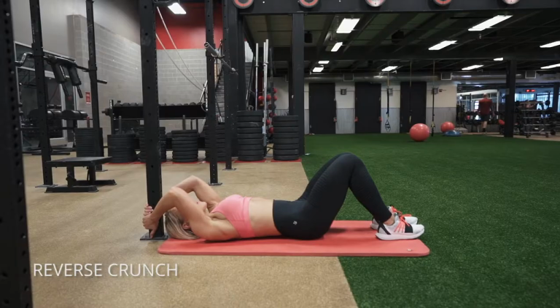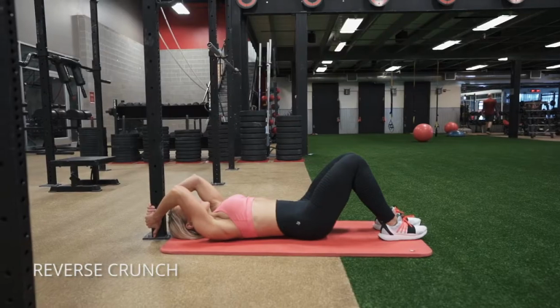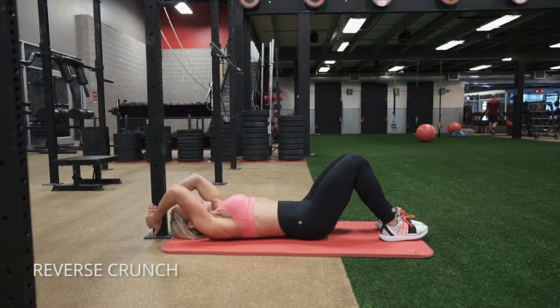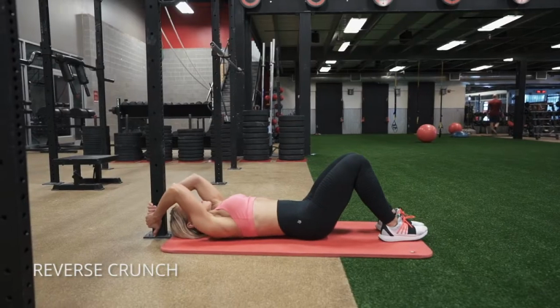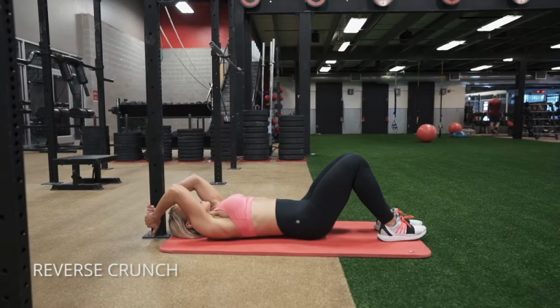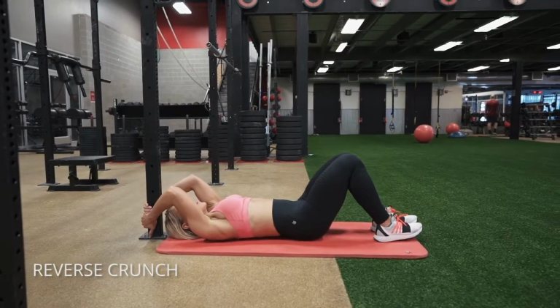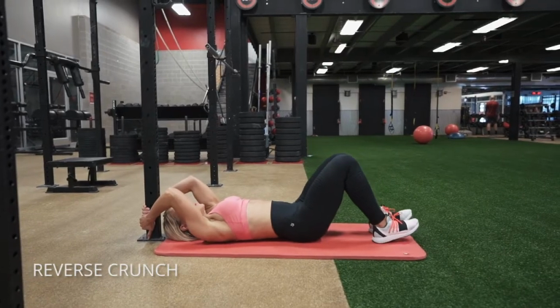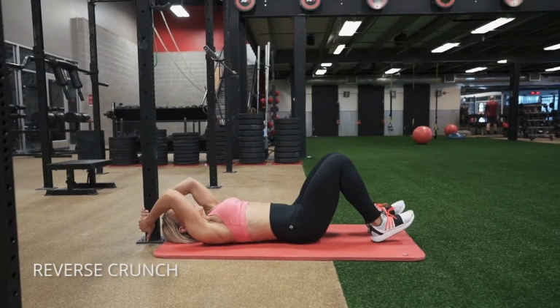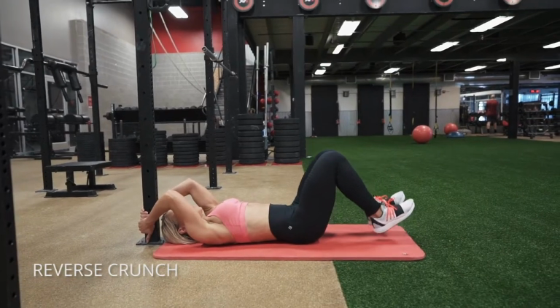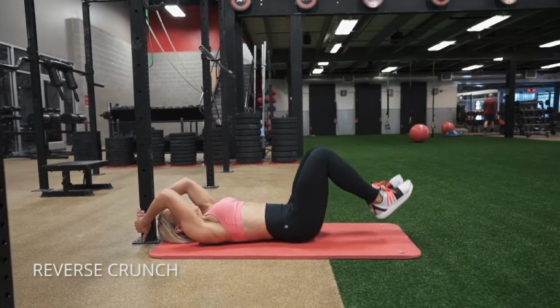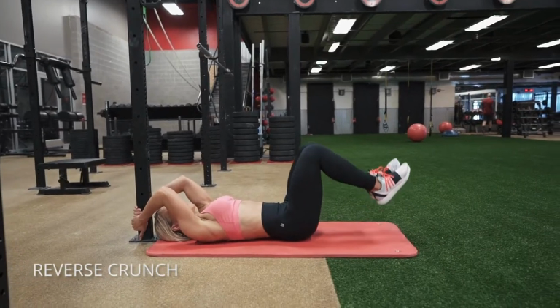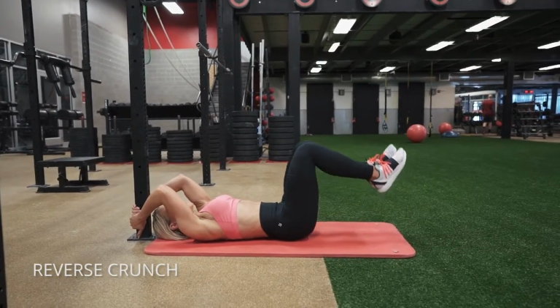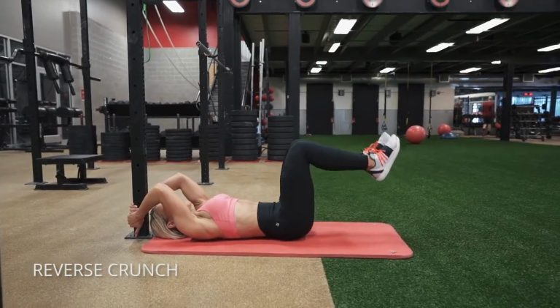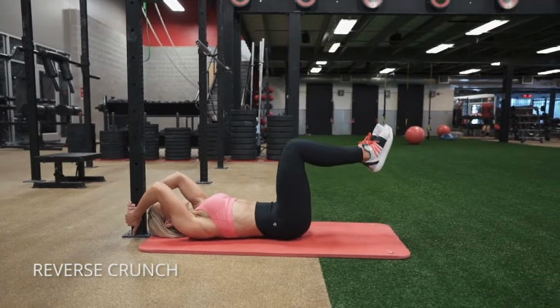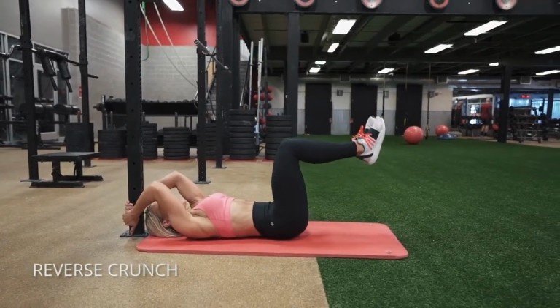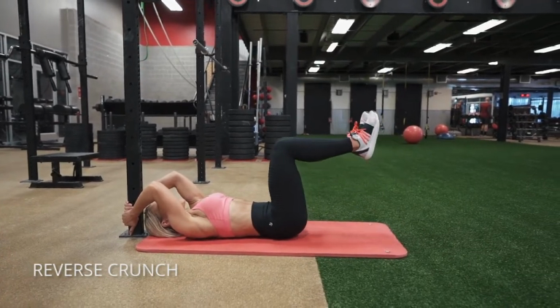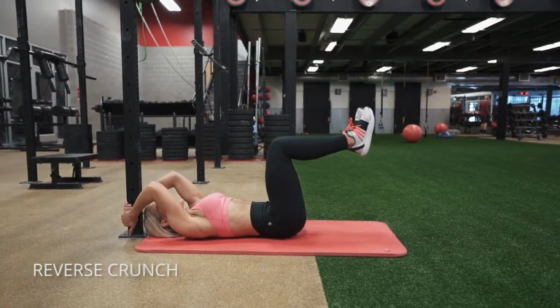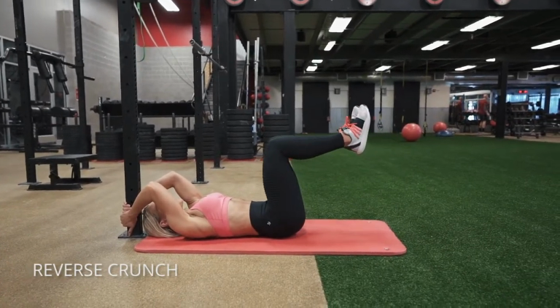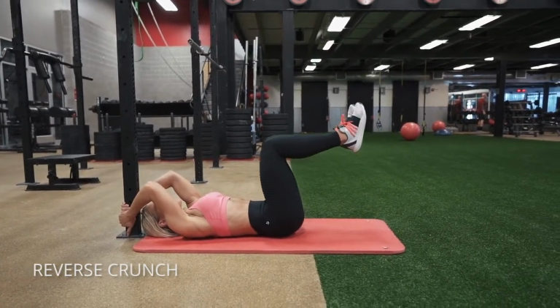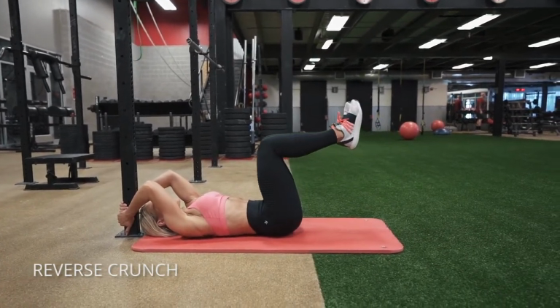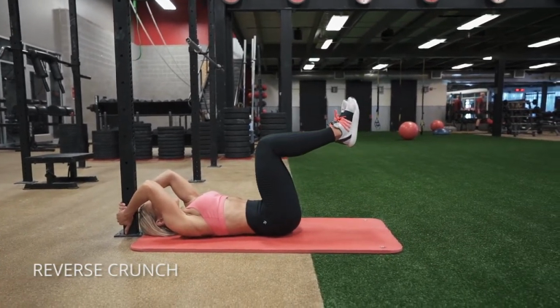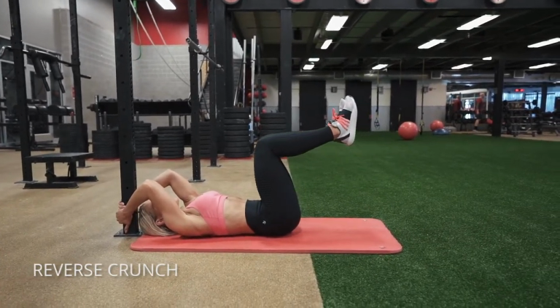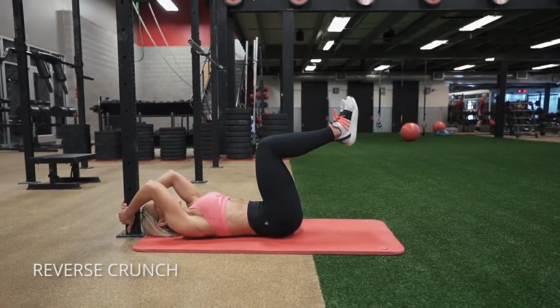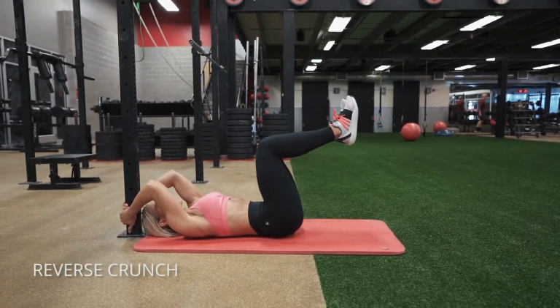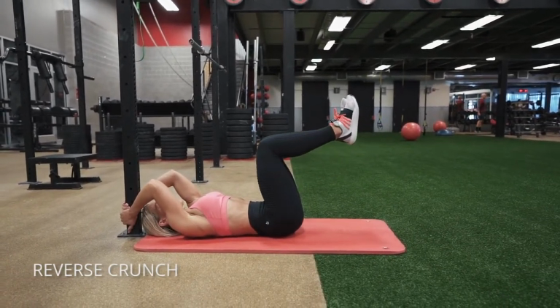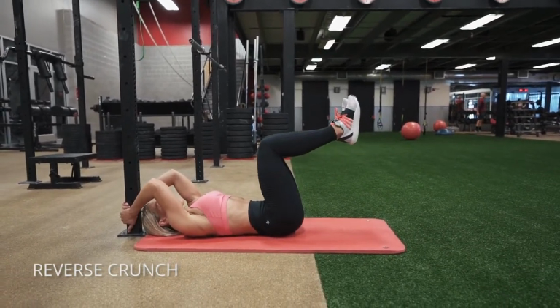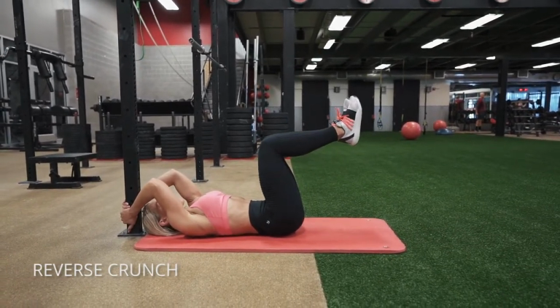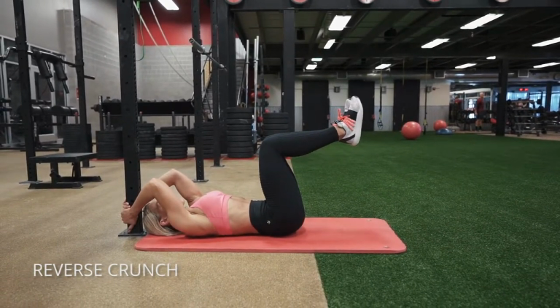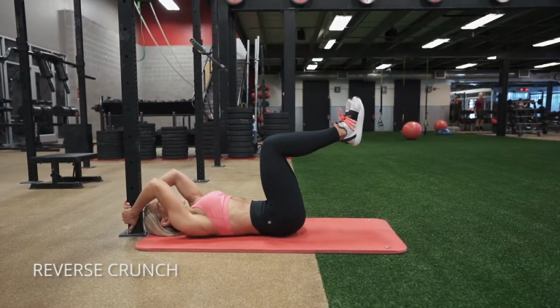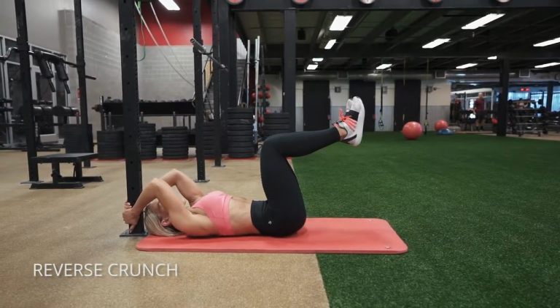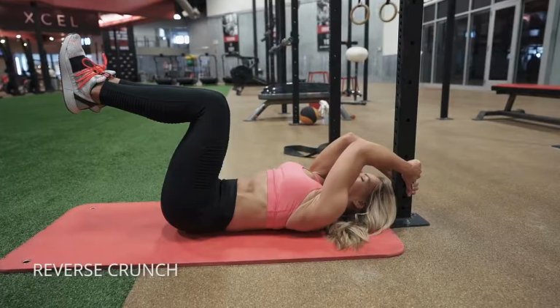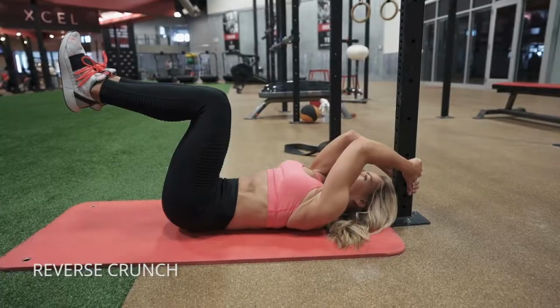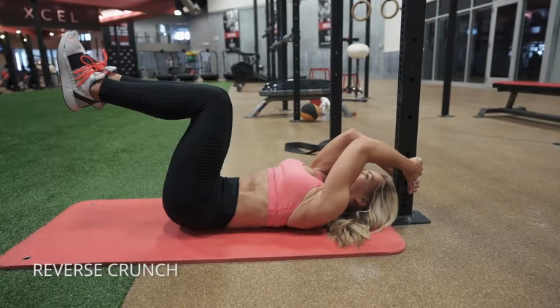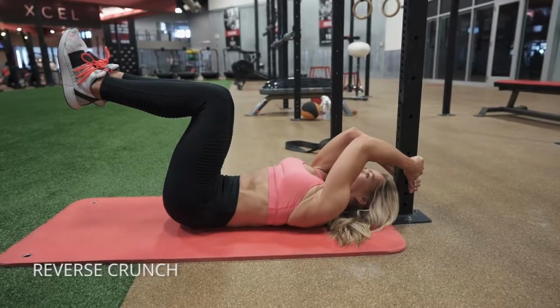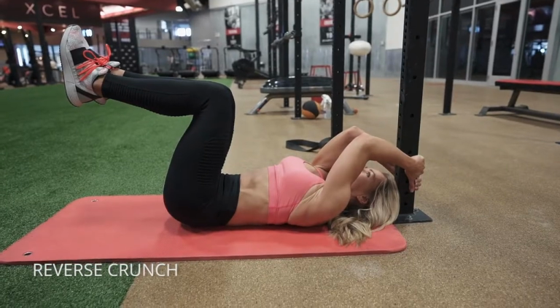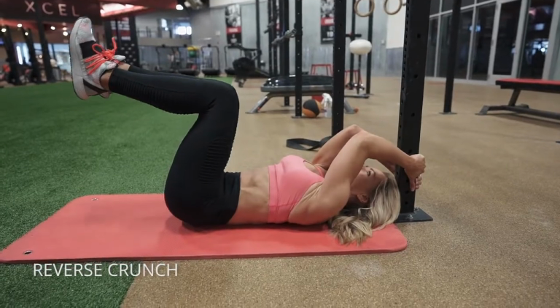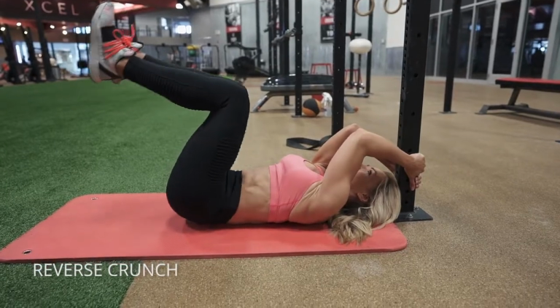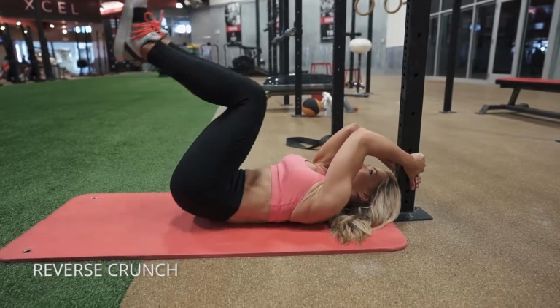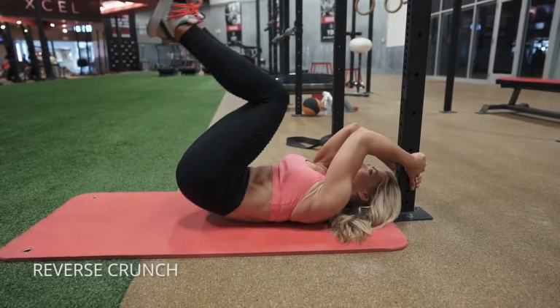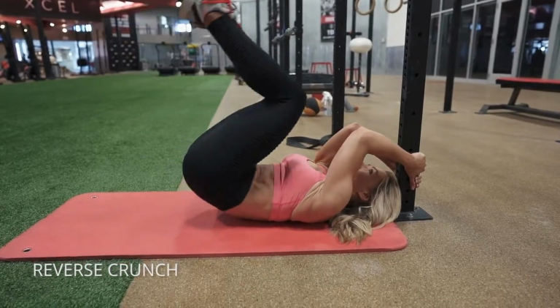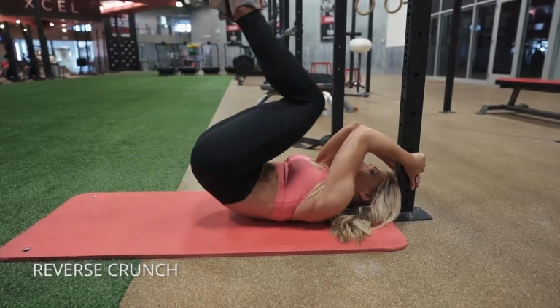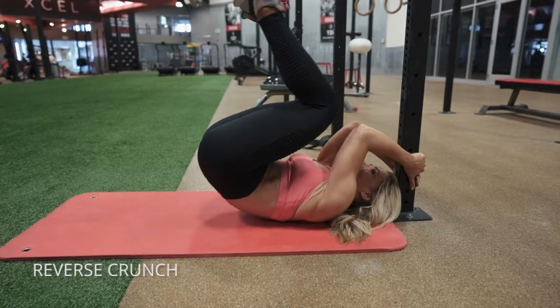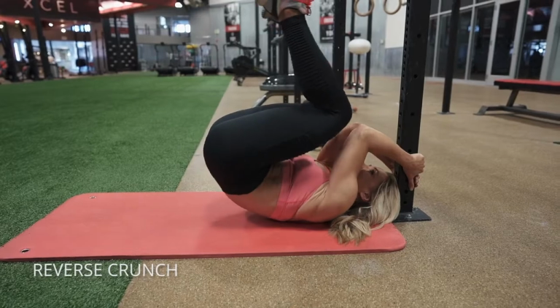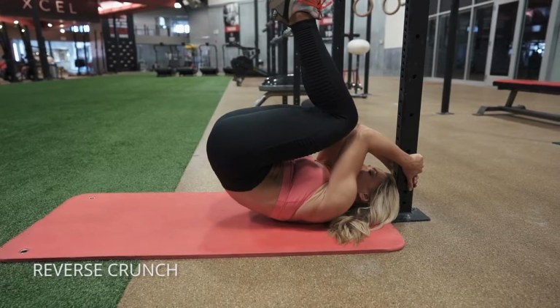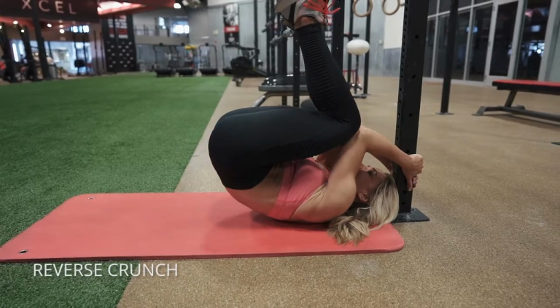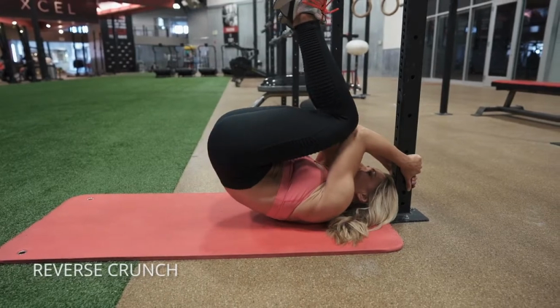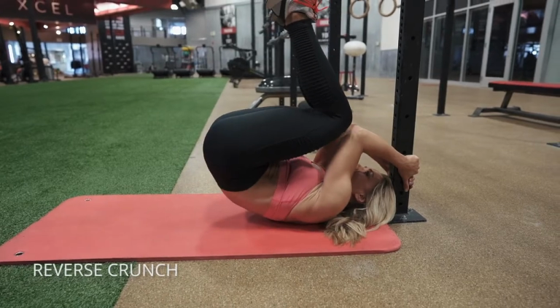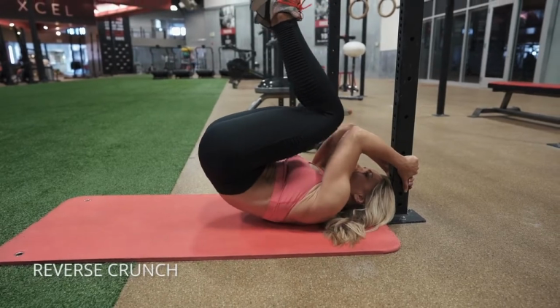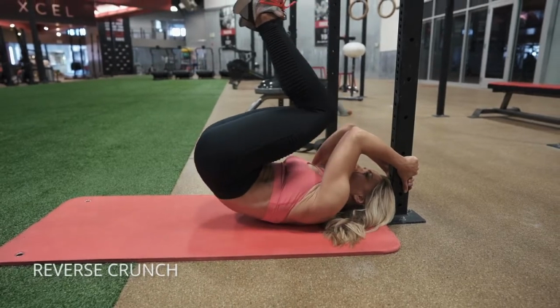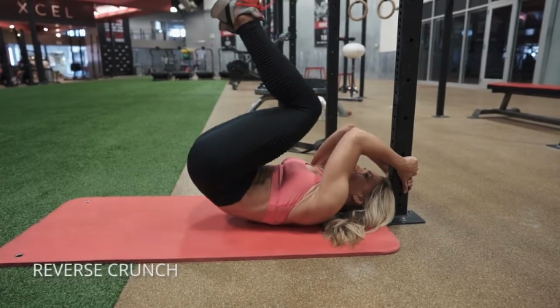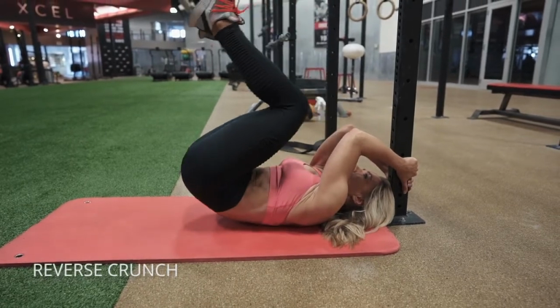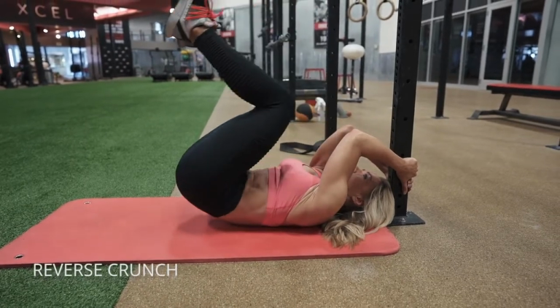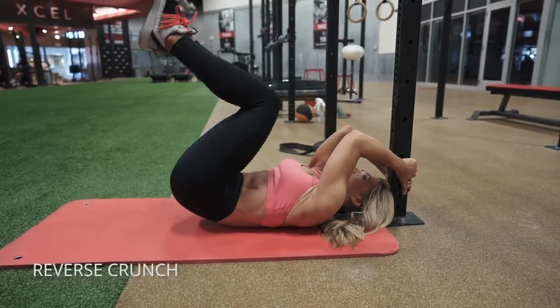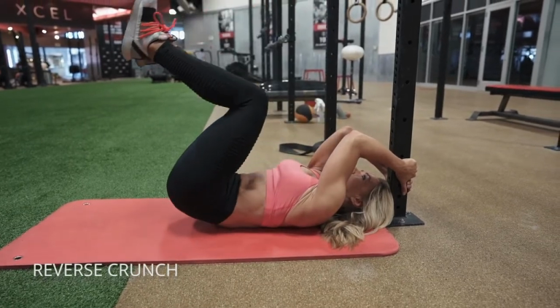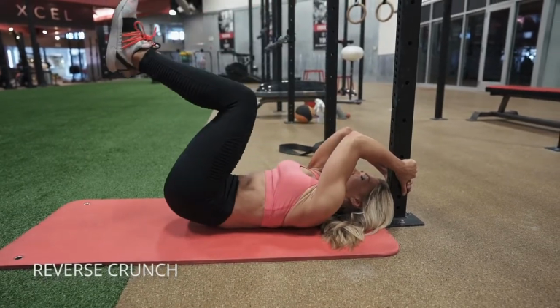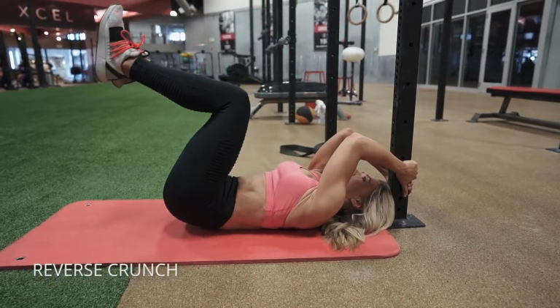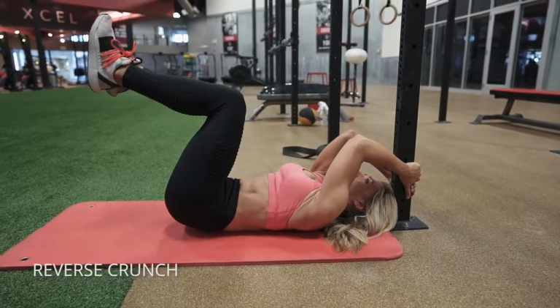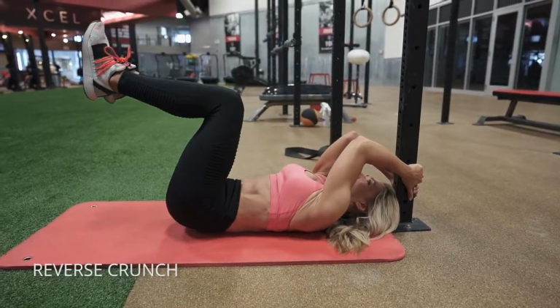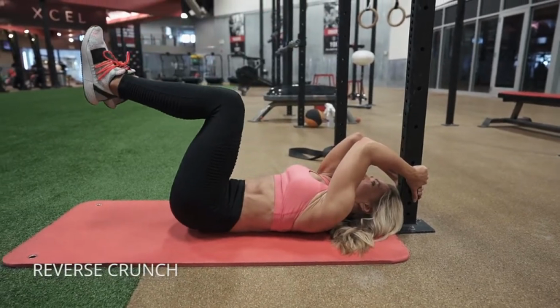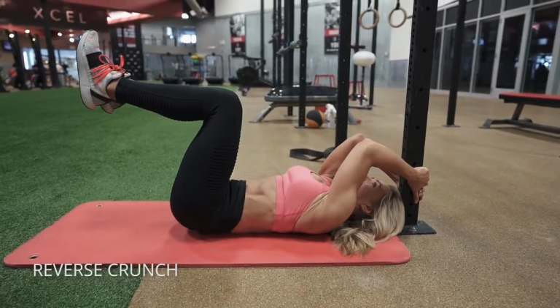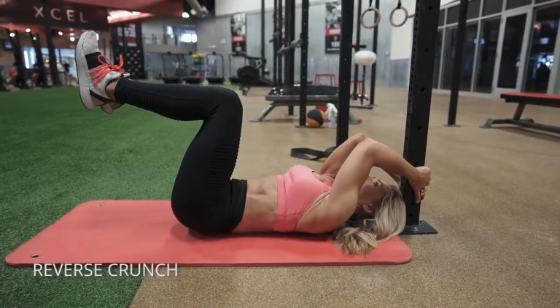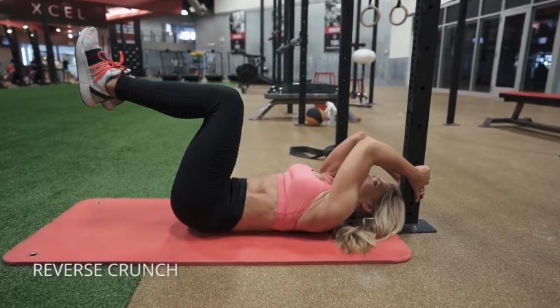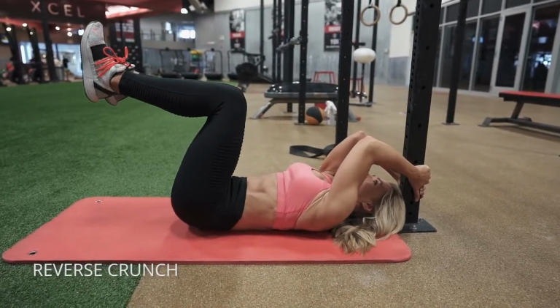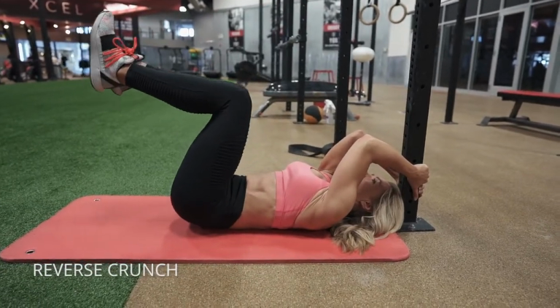For the reverse crunch, get a nice sturdy post behind you, lift your butt off the floor, and then bring your knees as close to your face as possible.